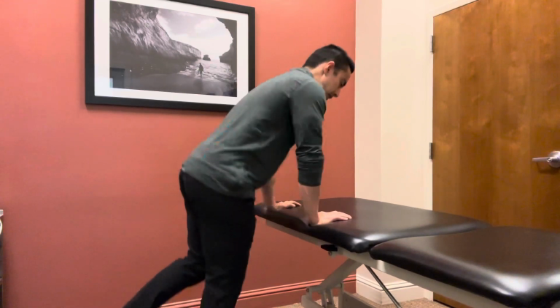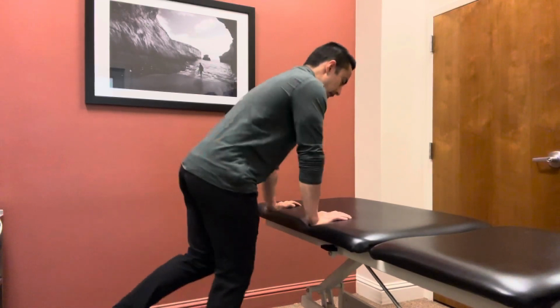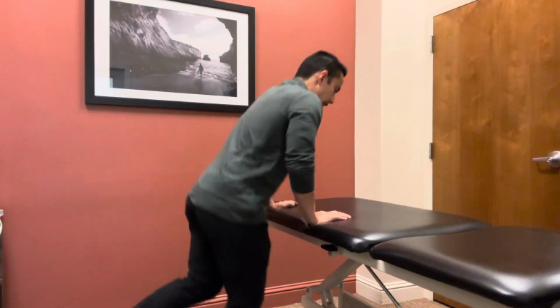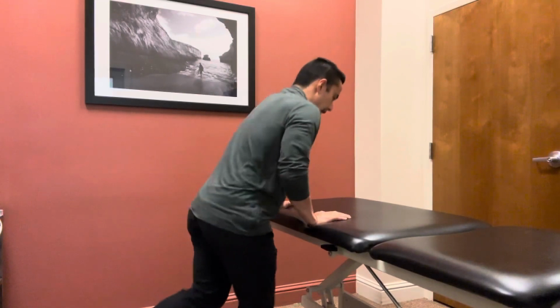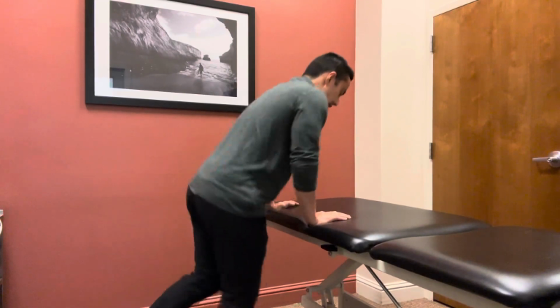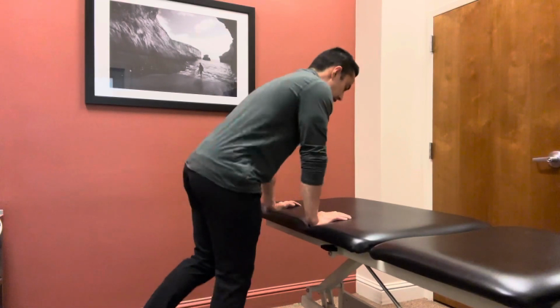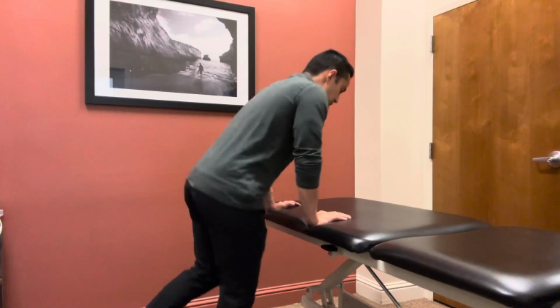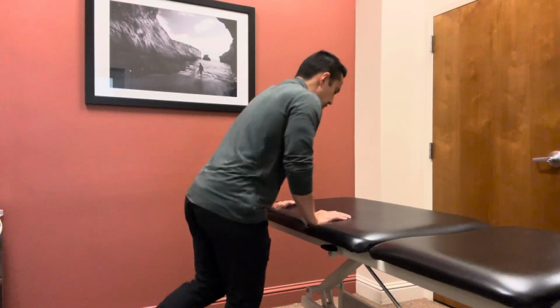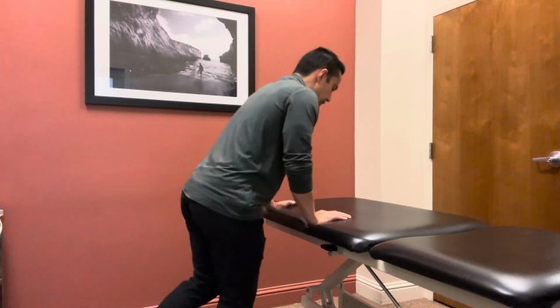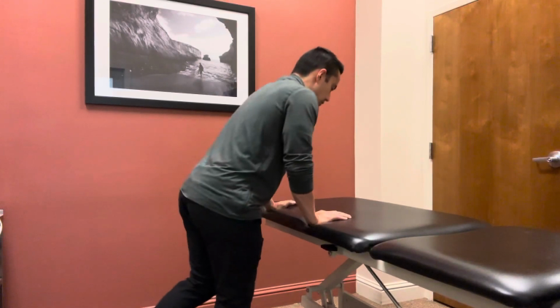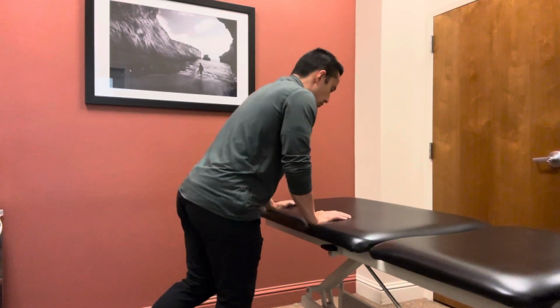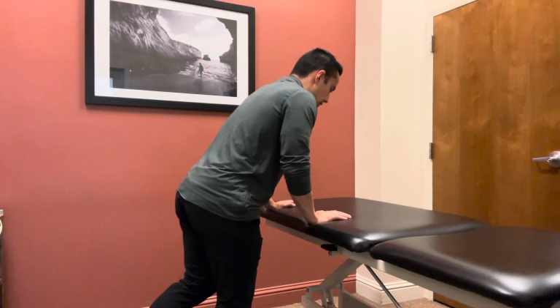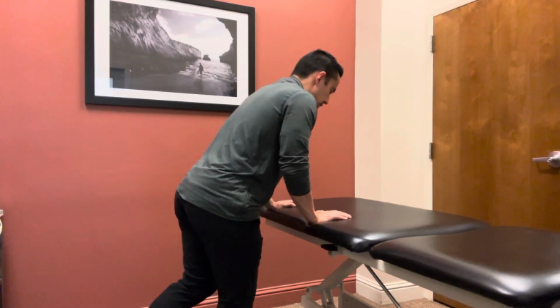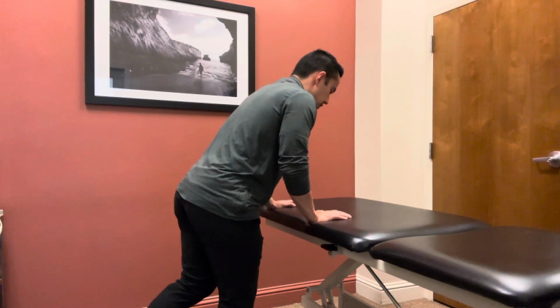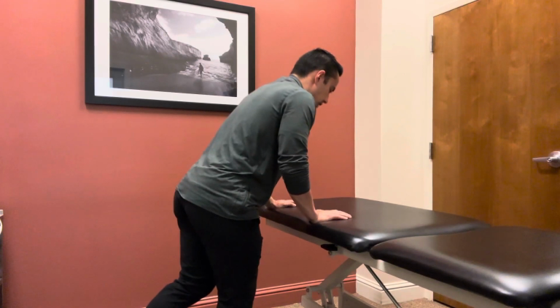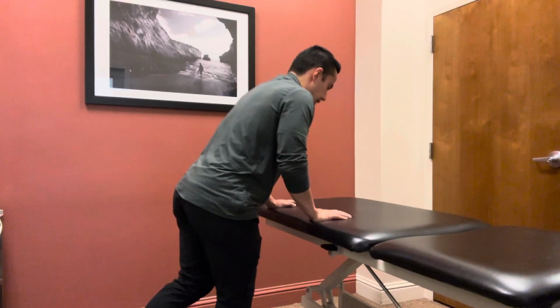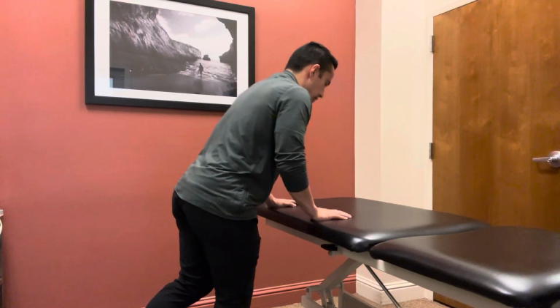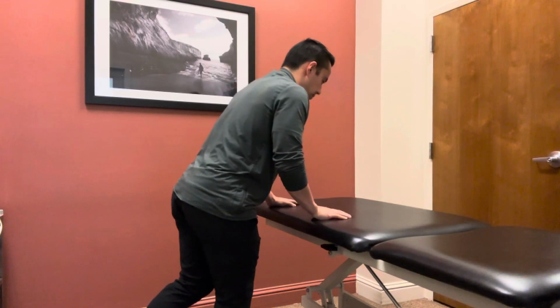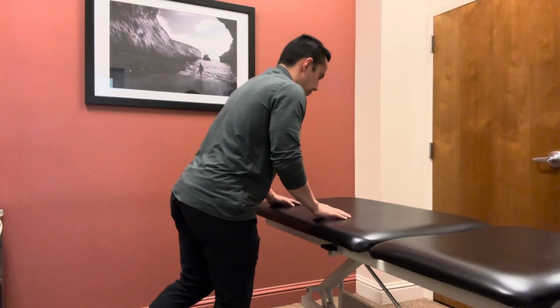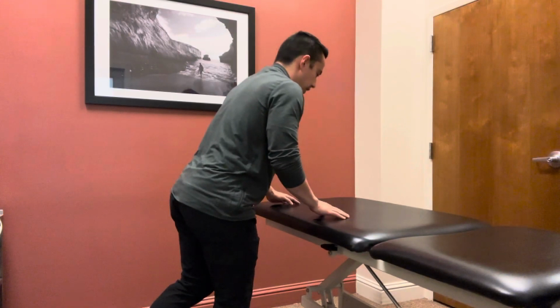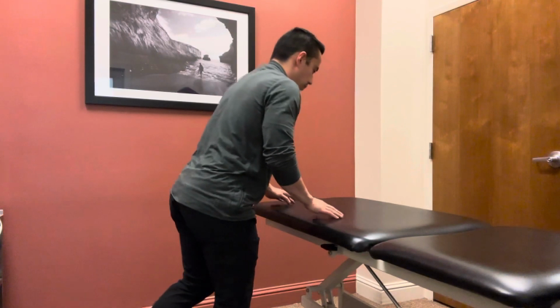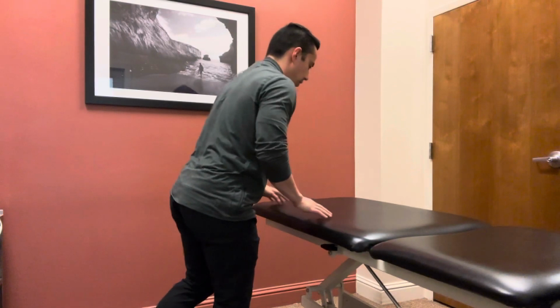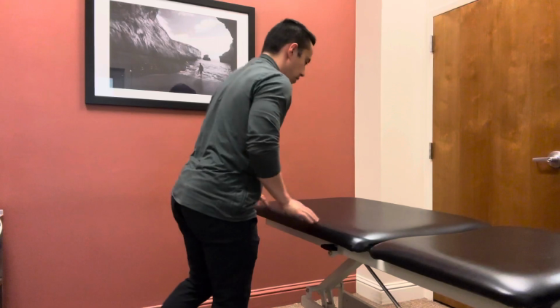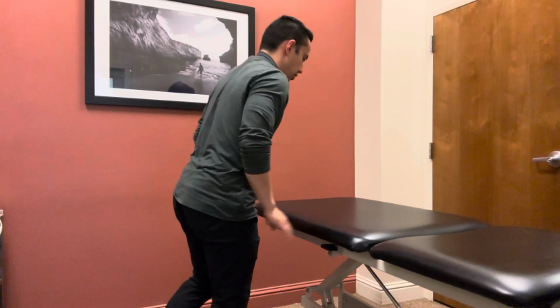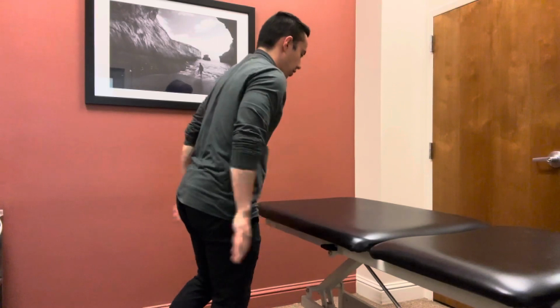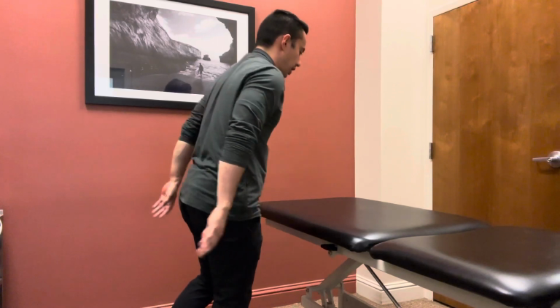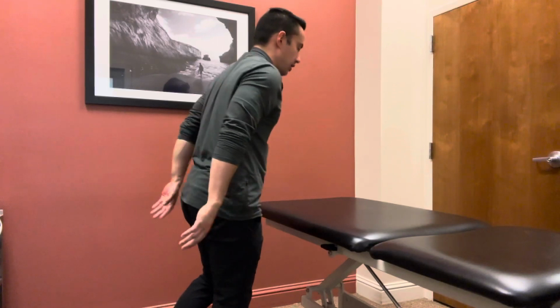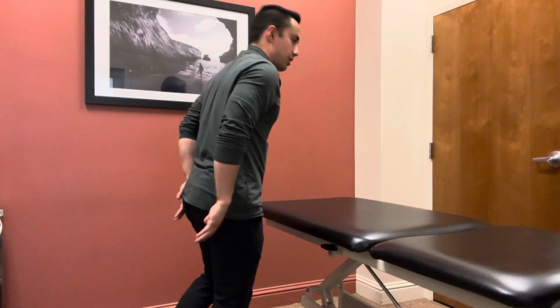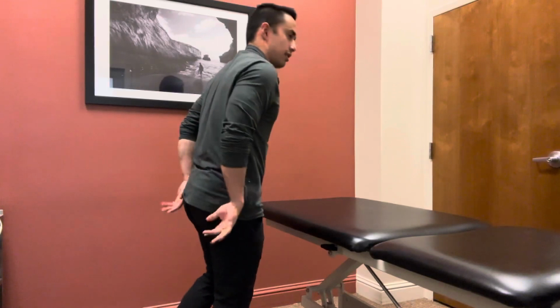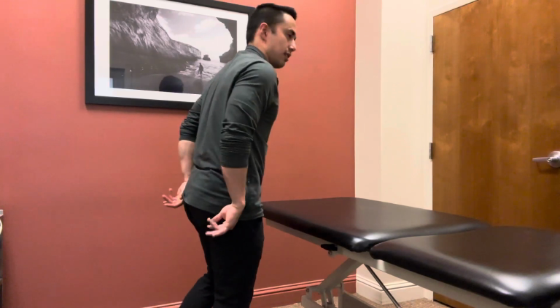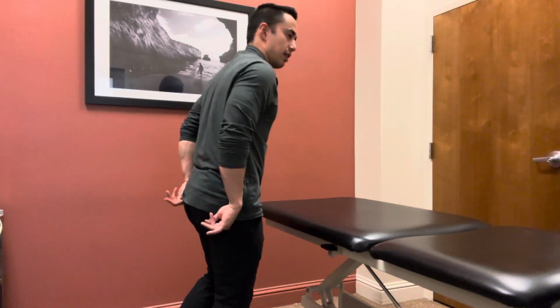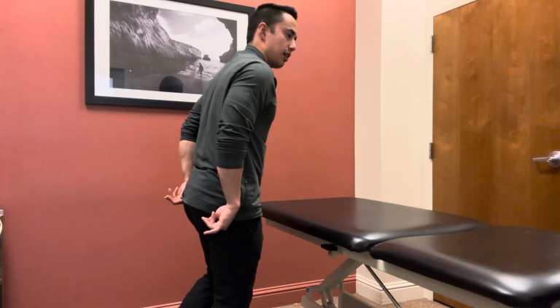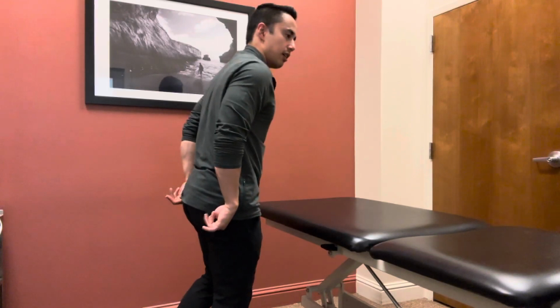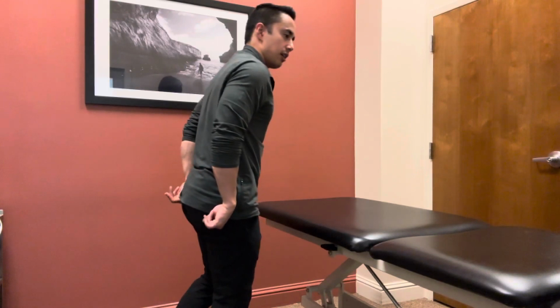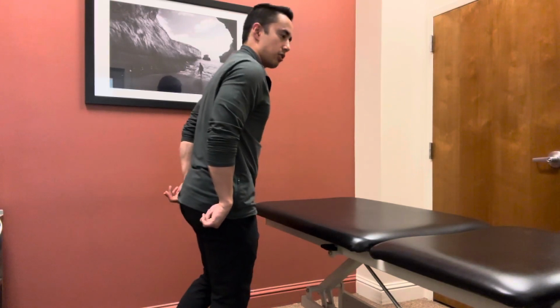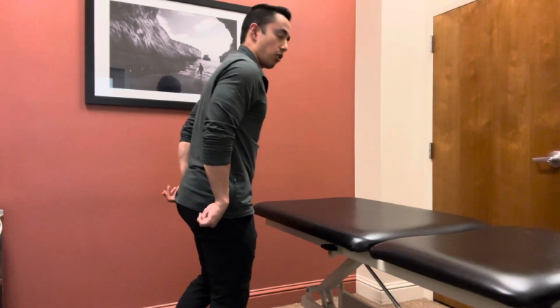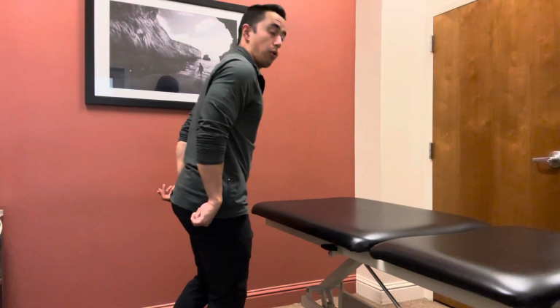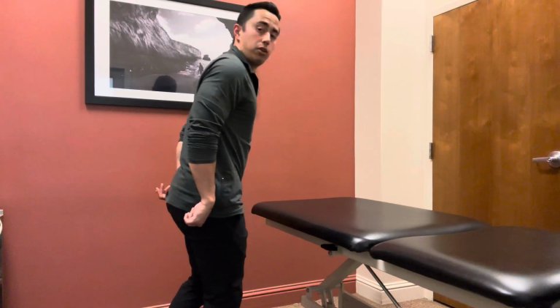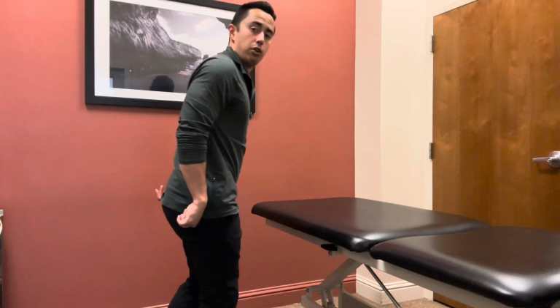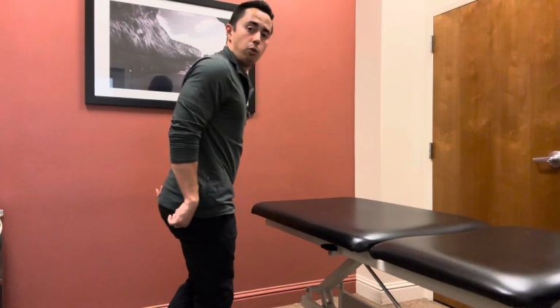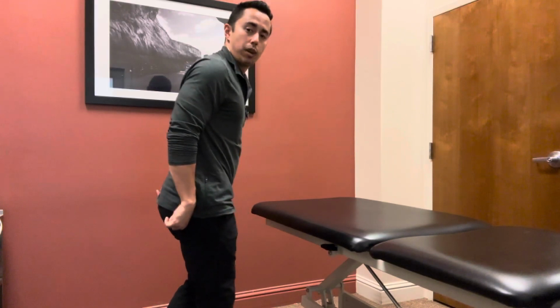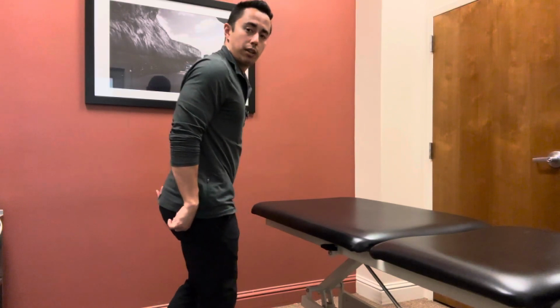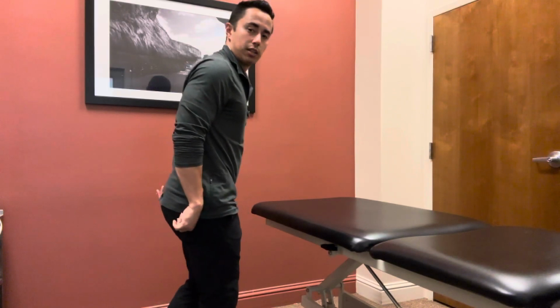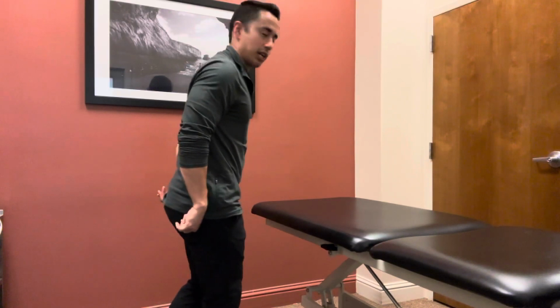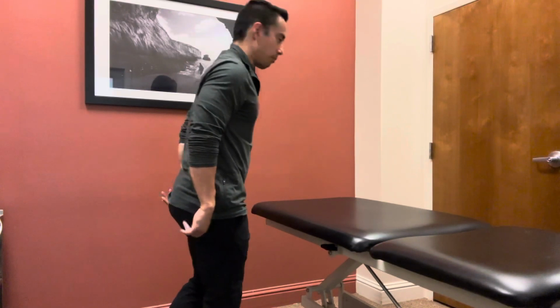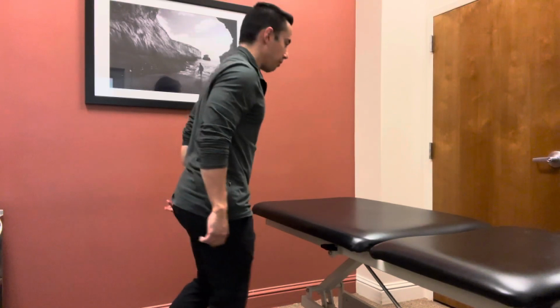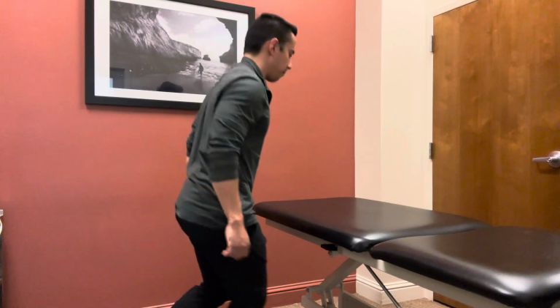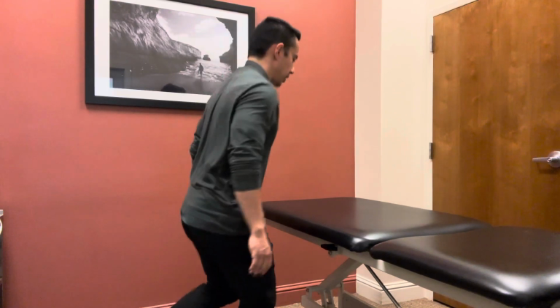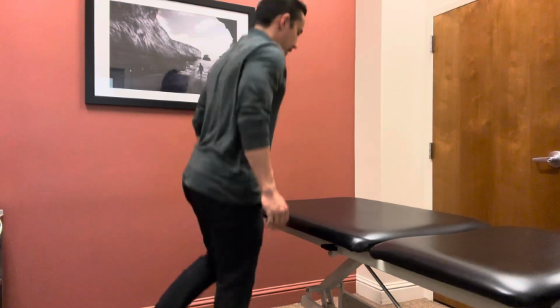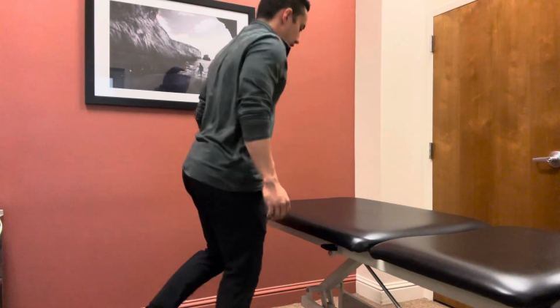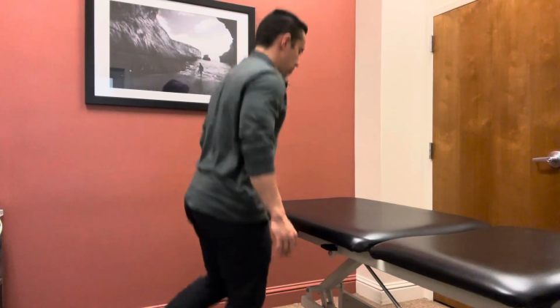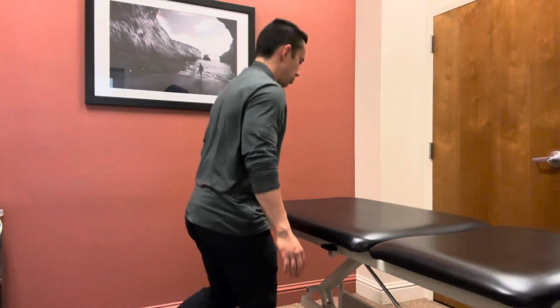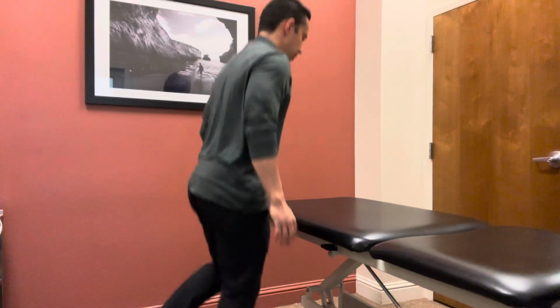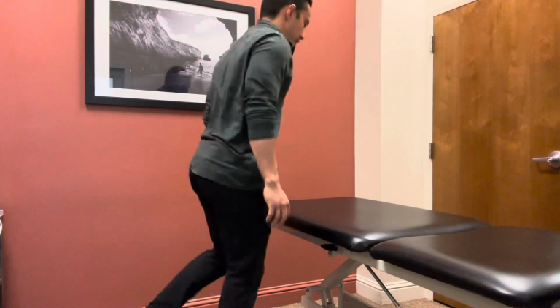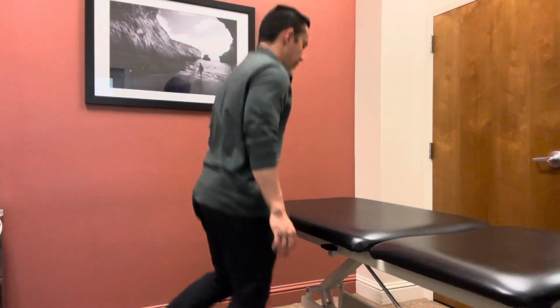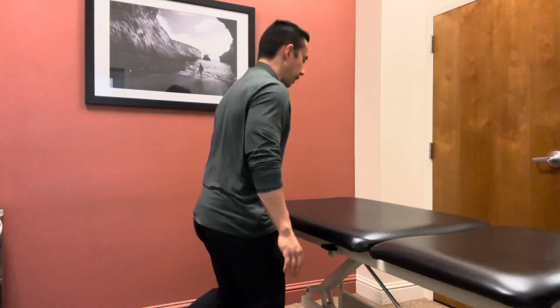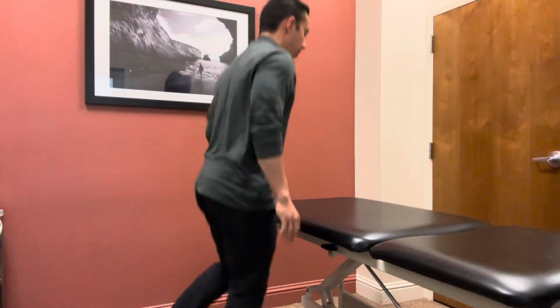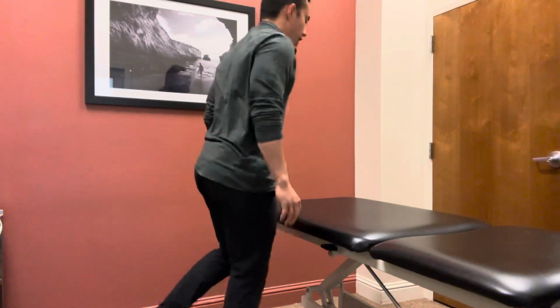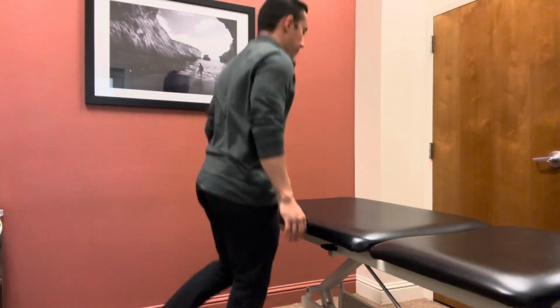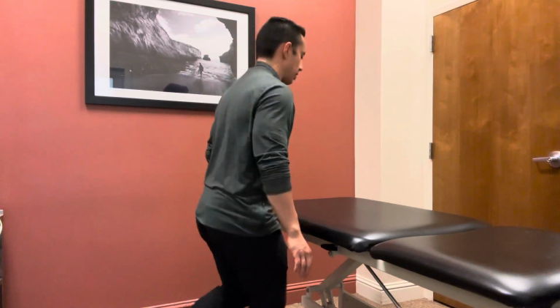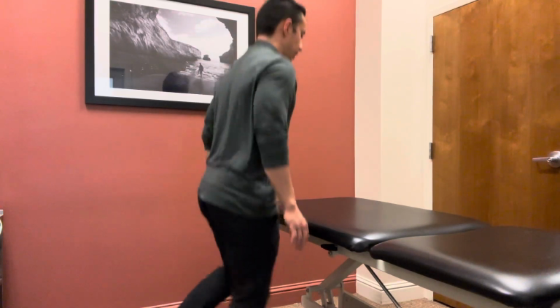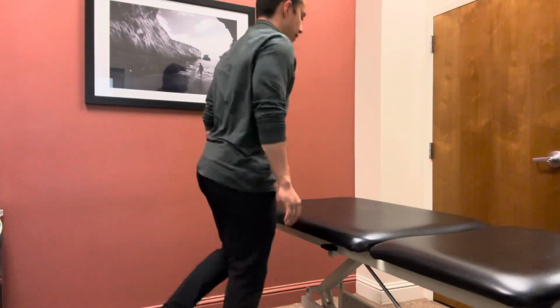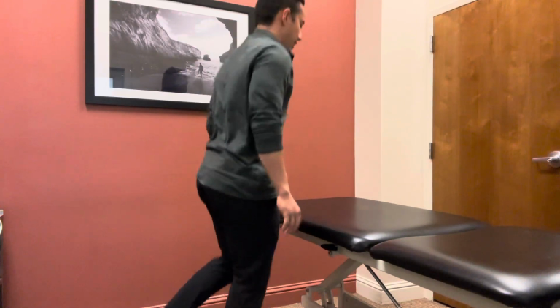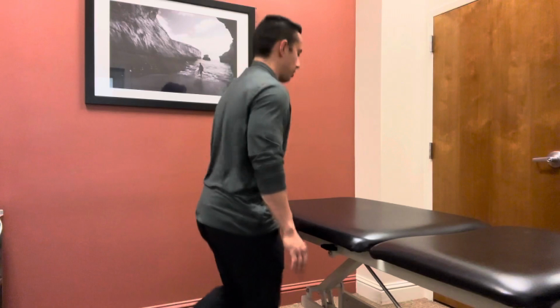Eventually the goal is to get to the point where you're unassisted — no weight on the table — and just doing single leg hops like this.